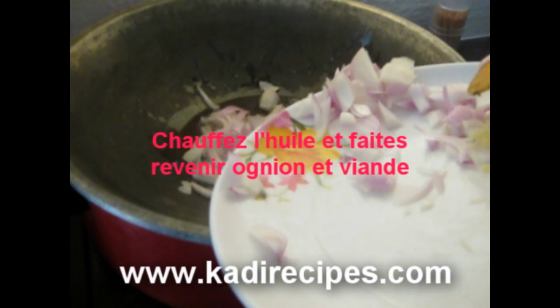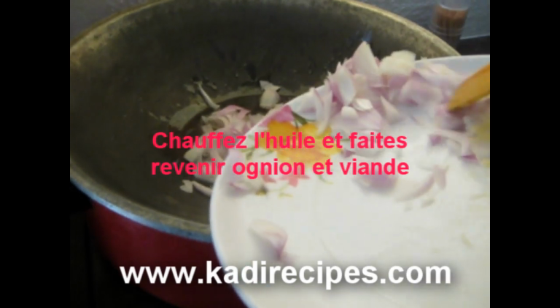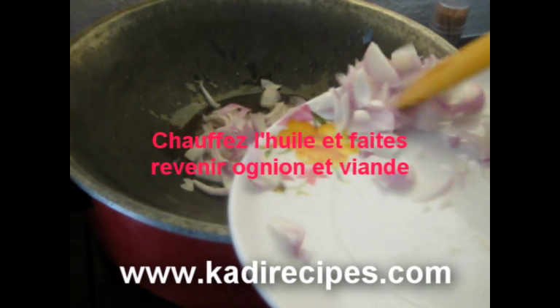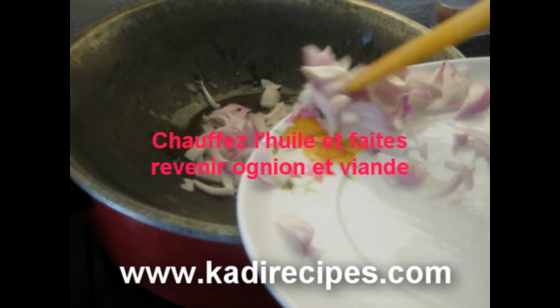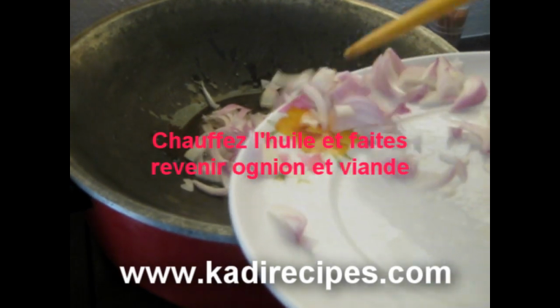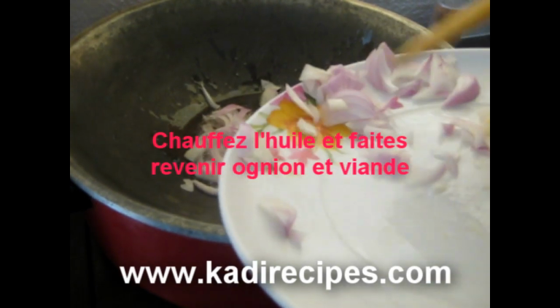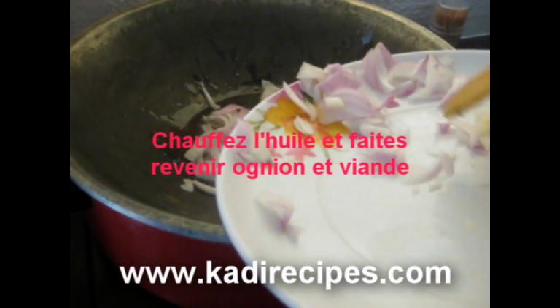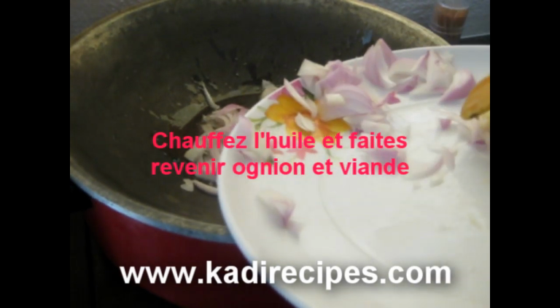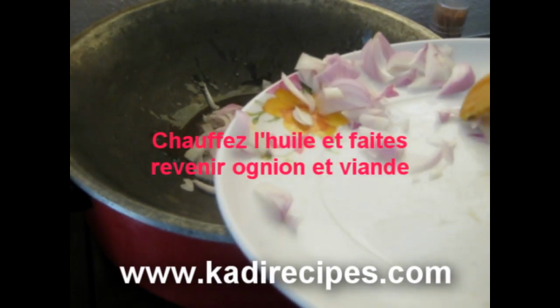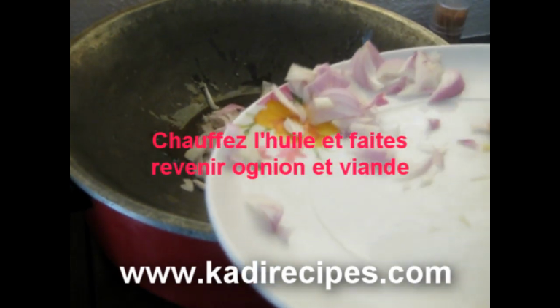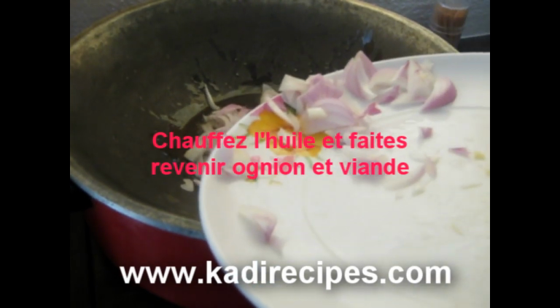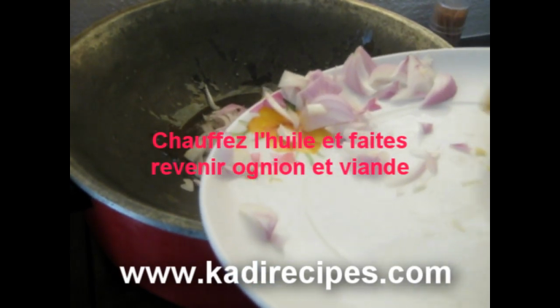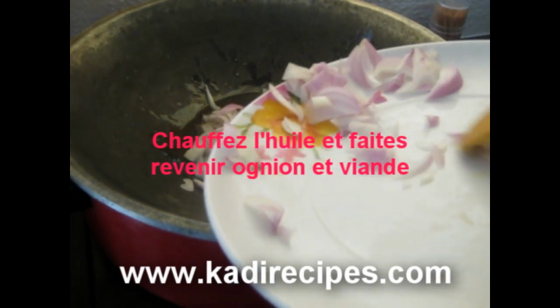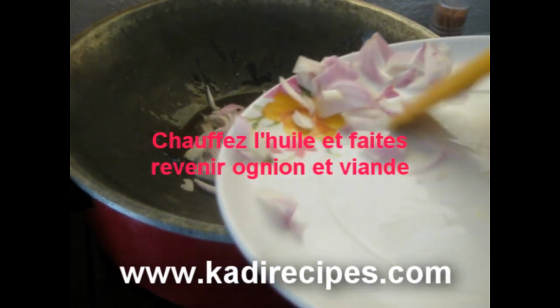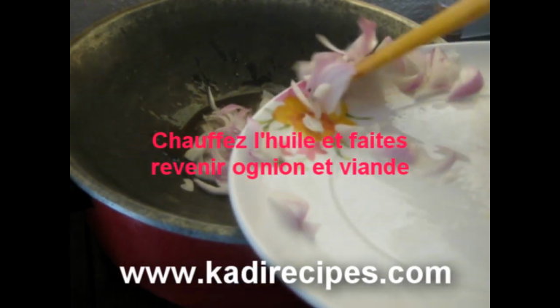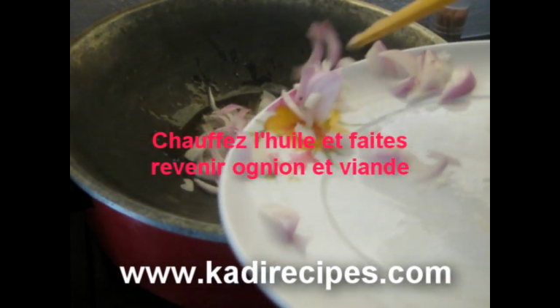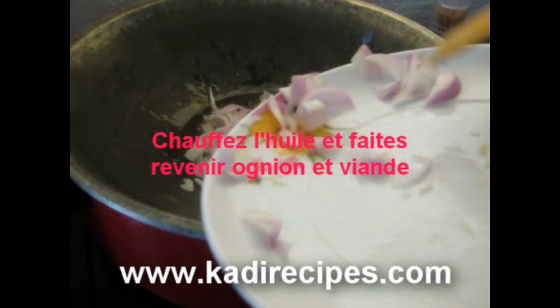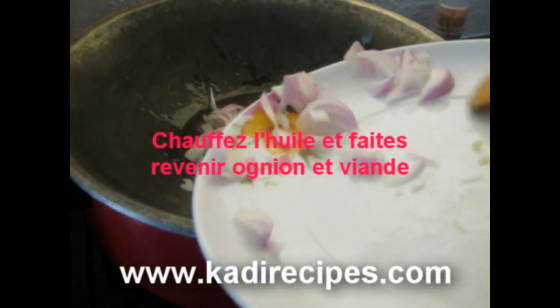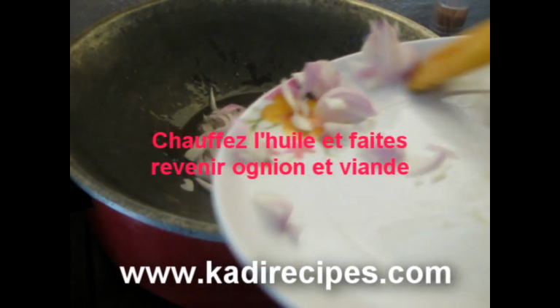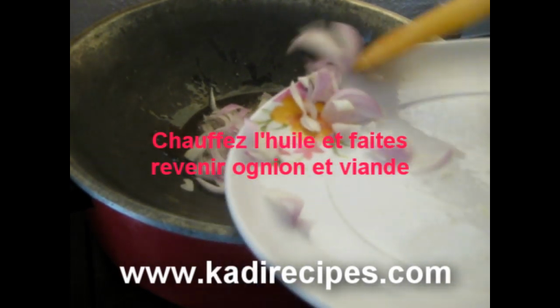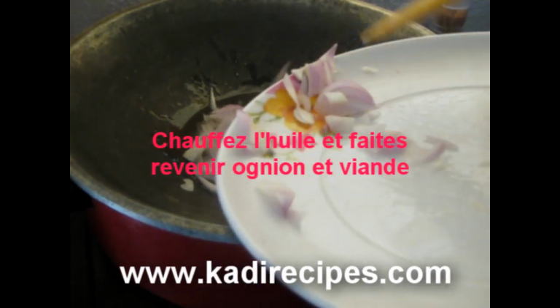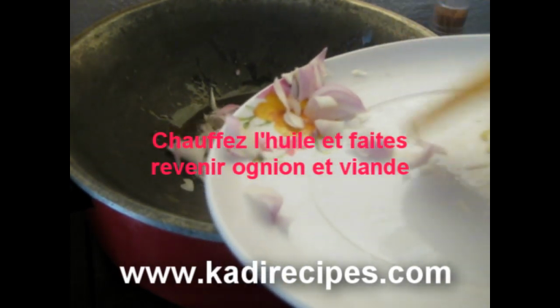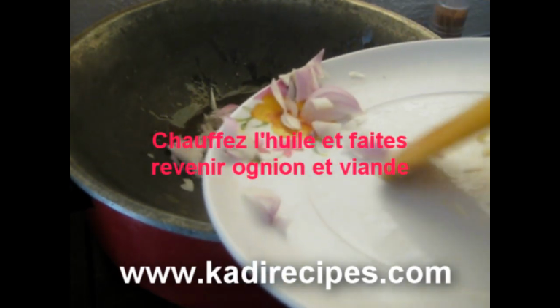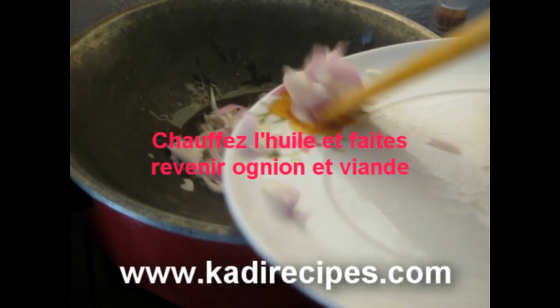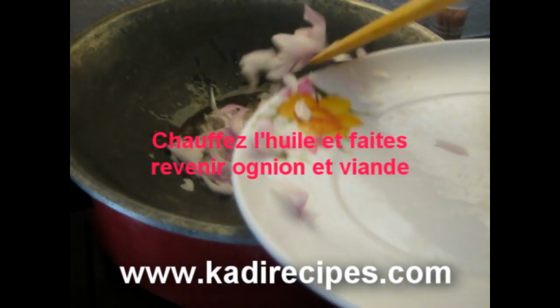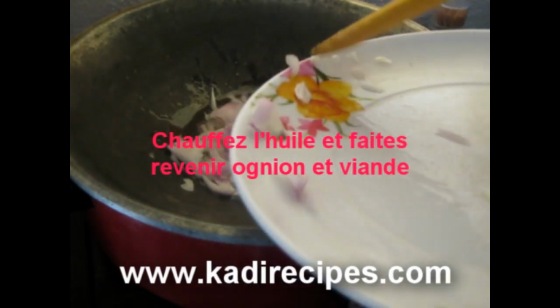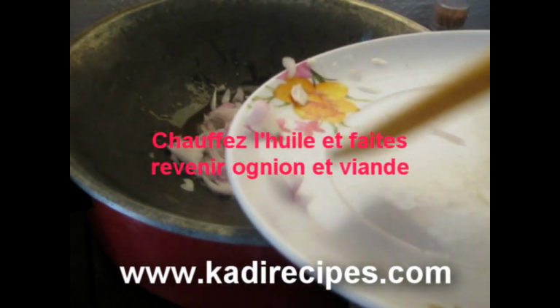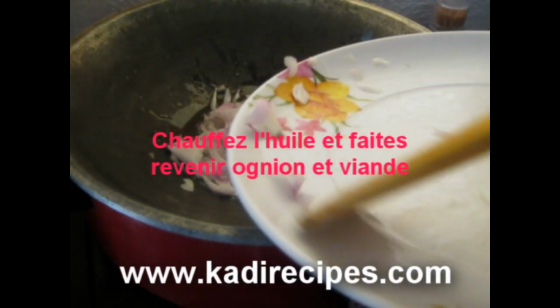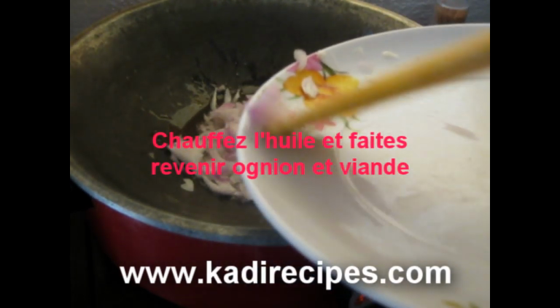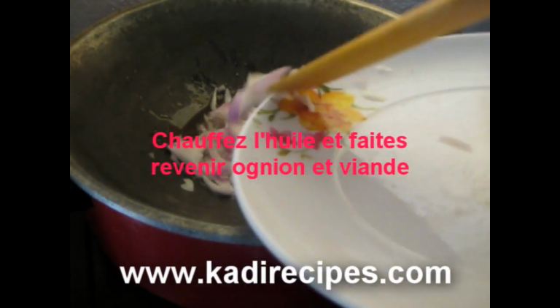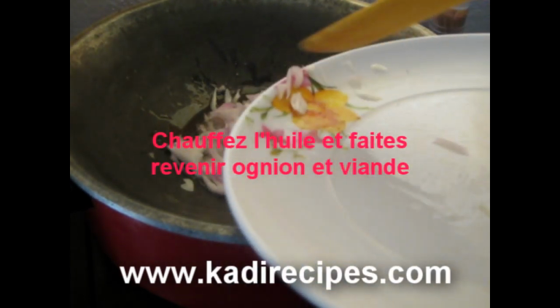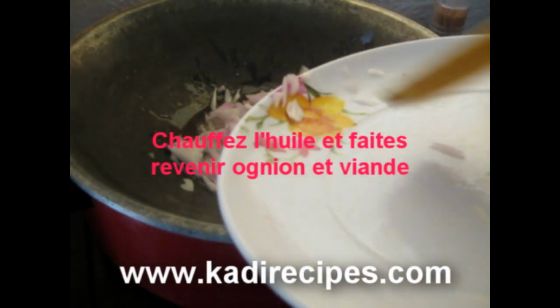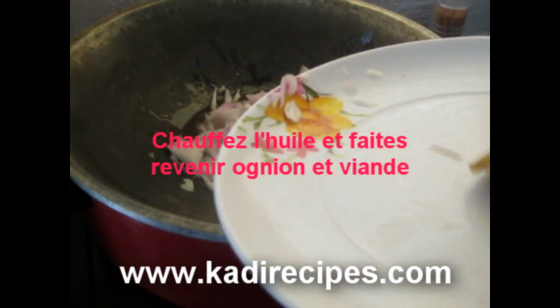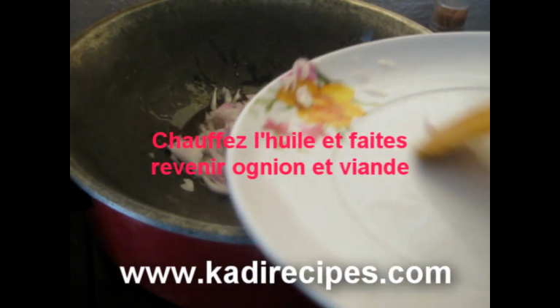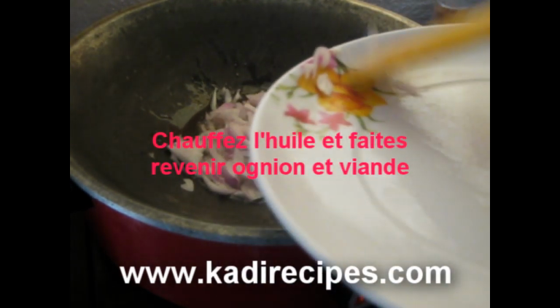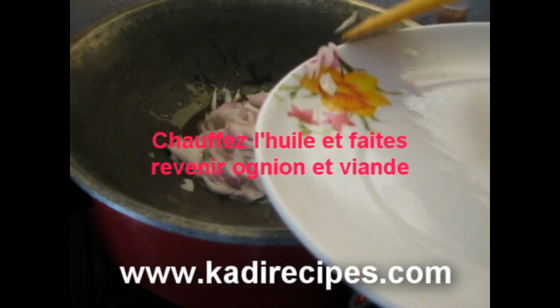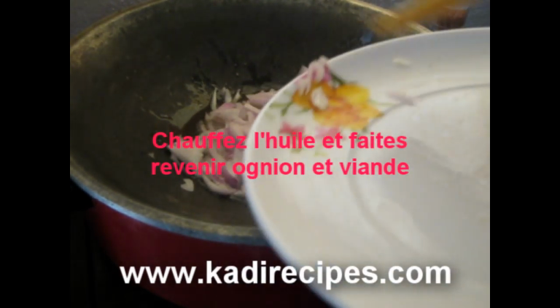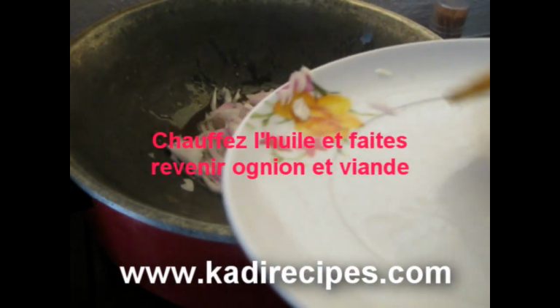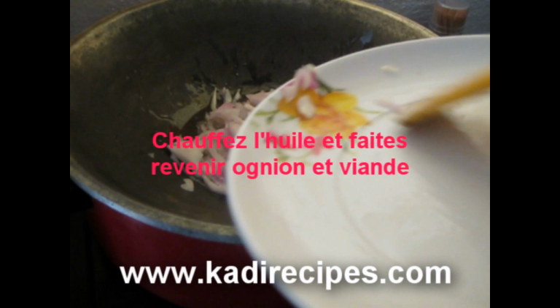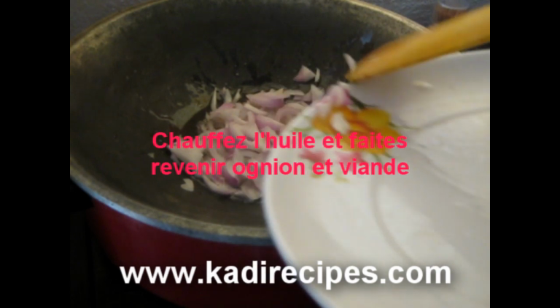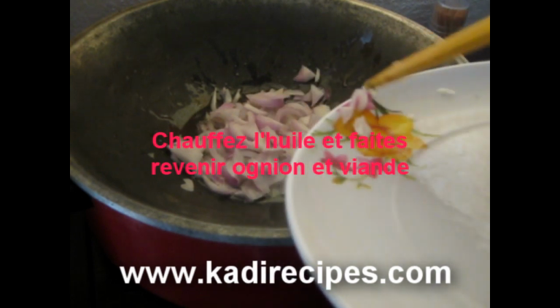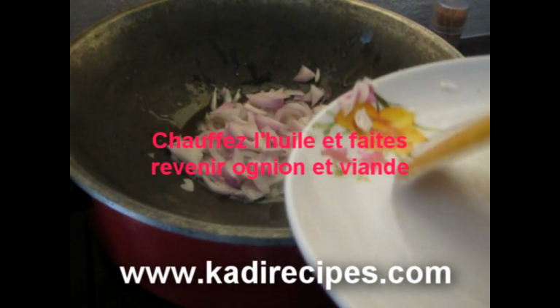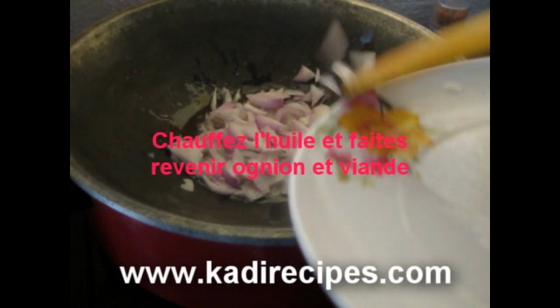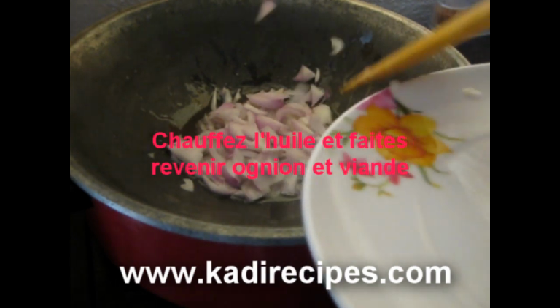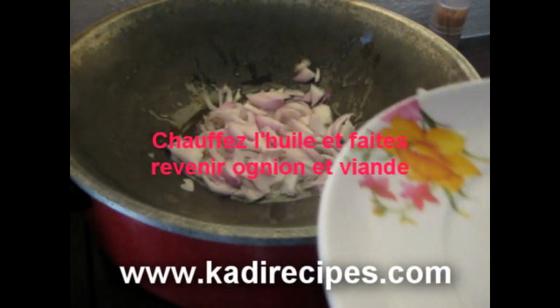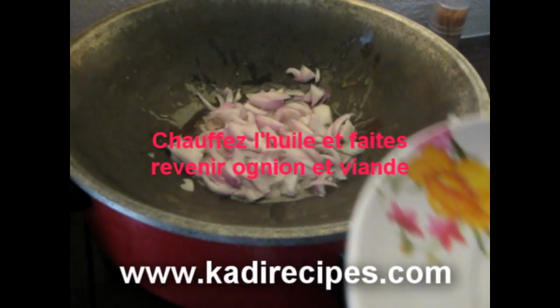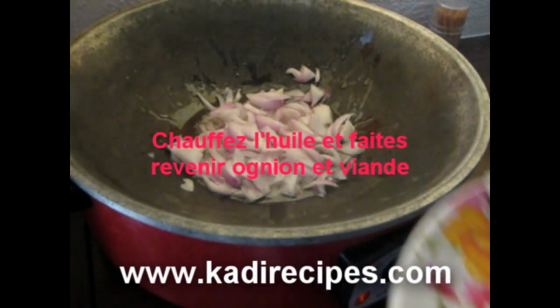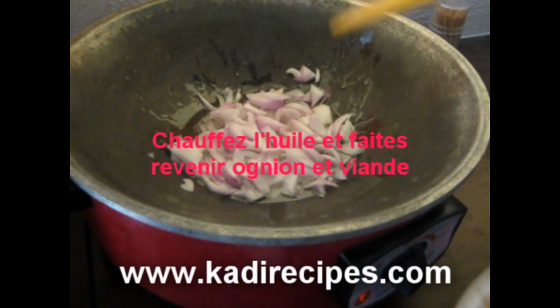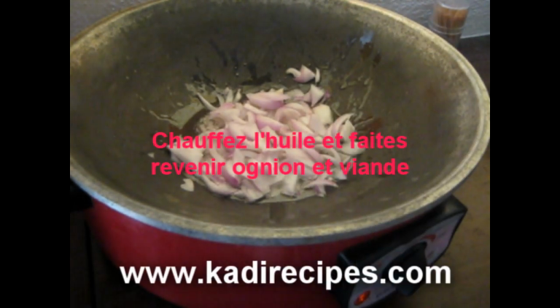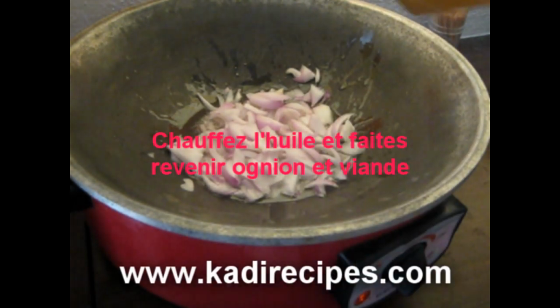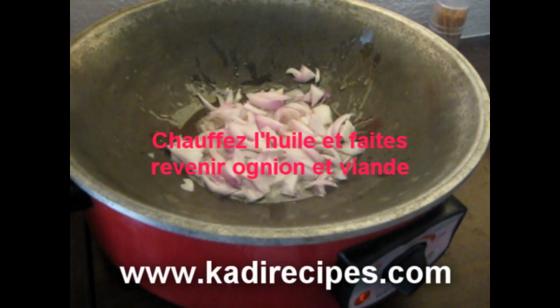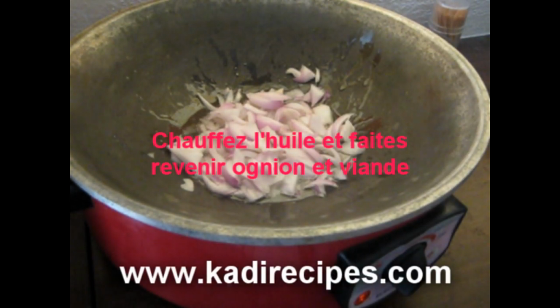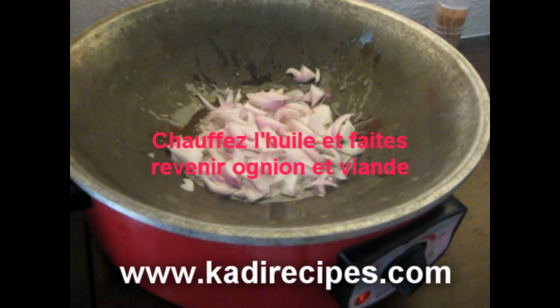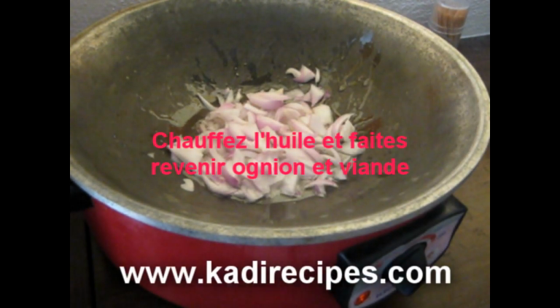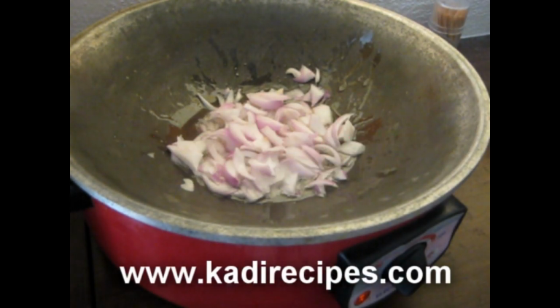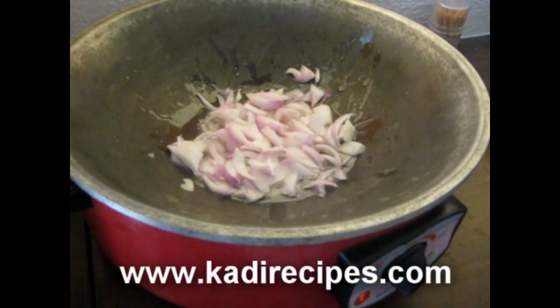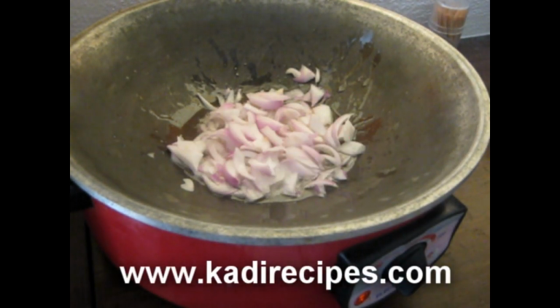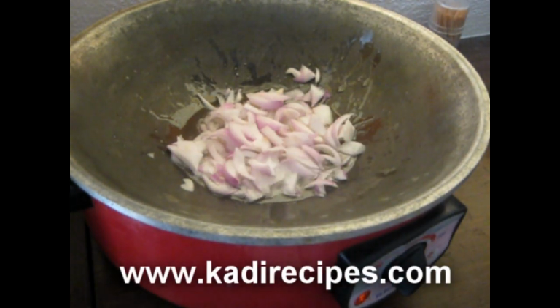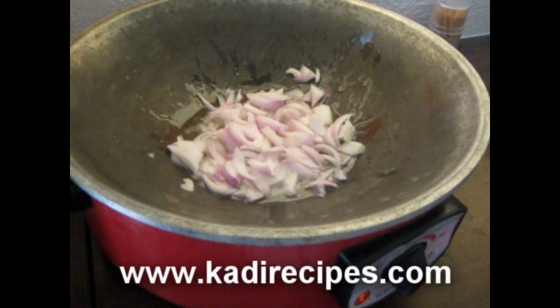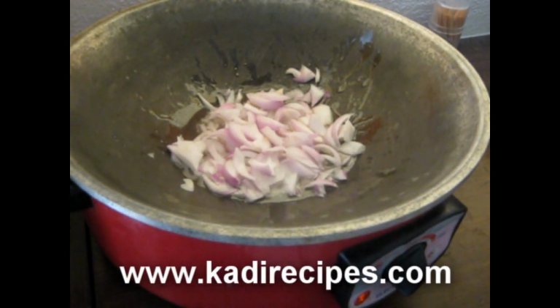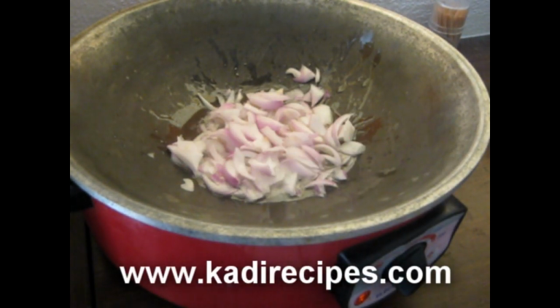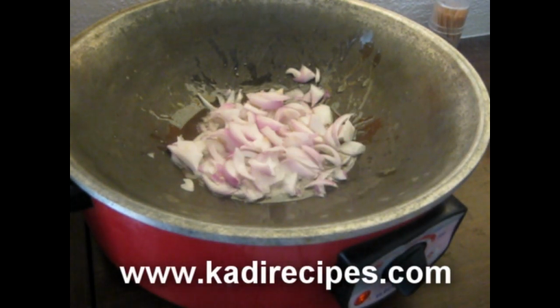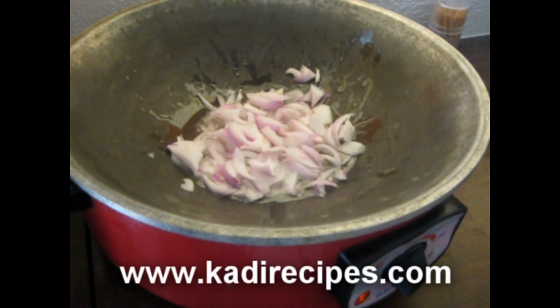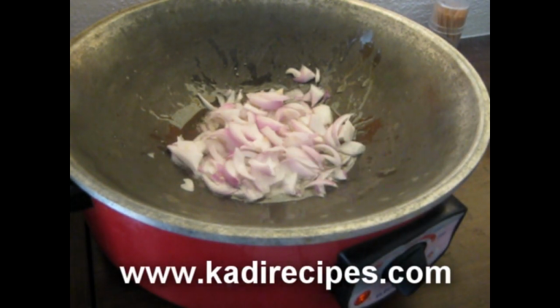Next, heat the oil. Add the onion and the beef. Sauté for 5 minutes over high heat.